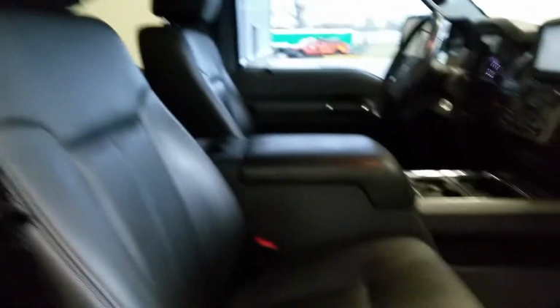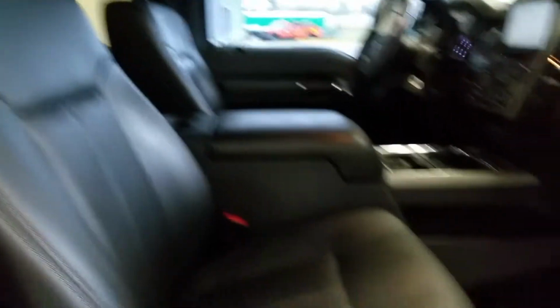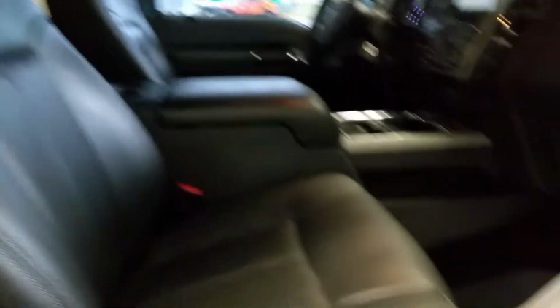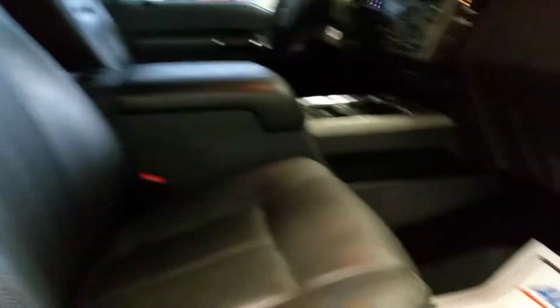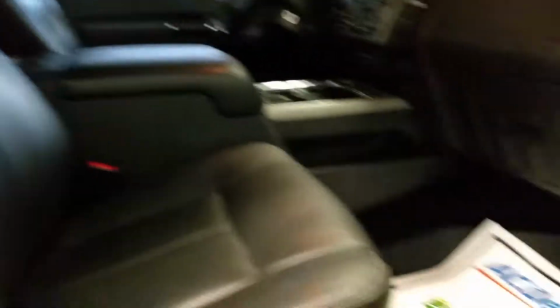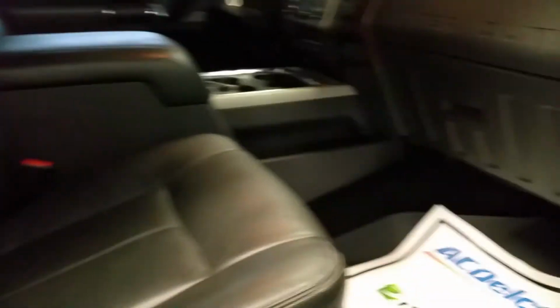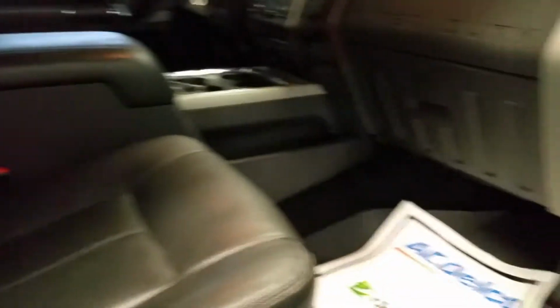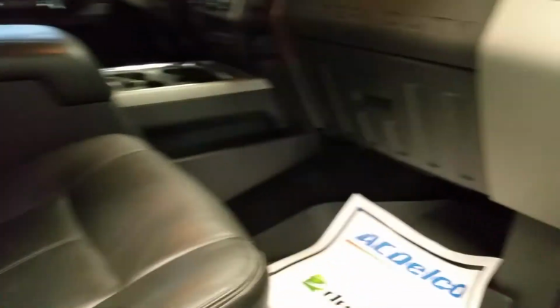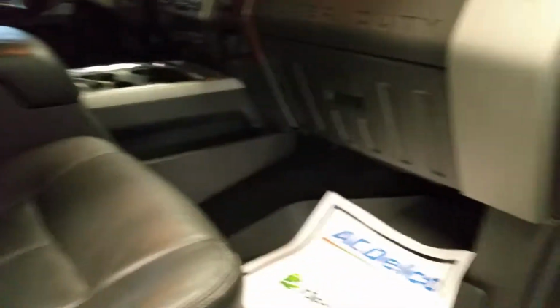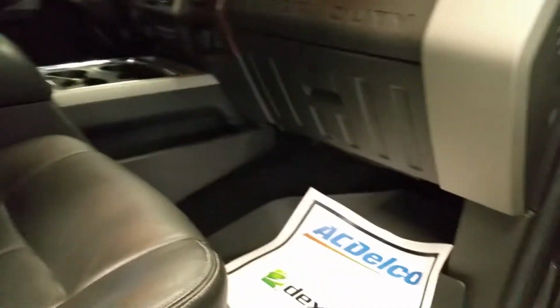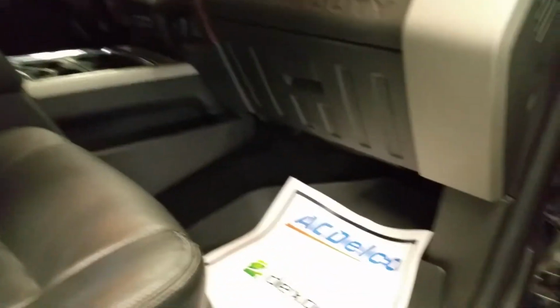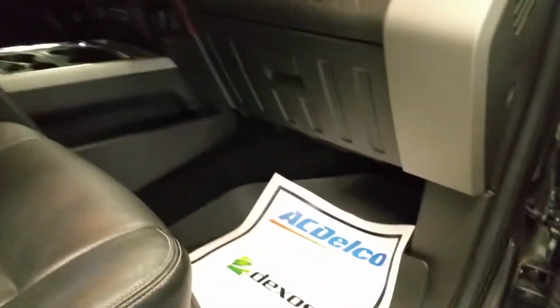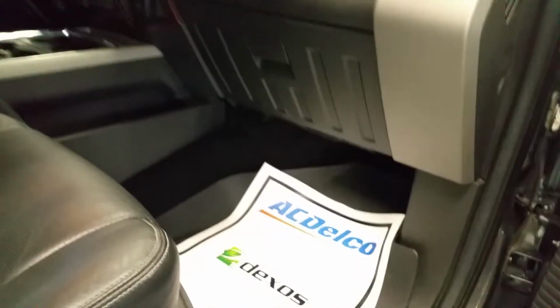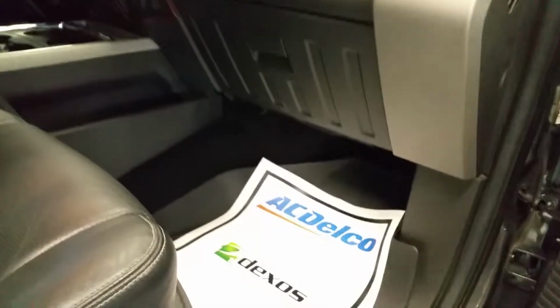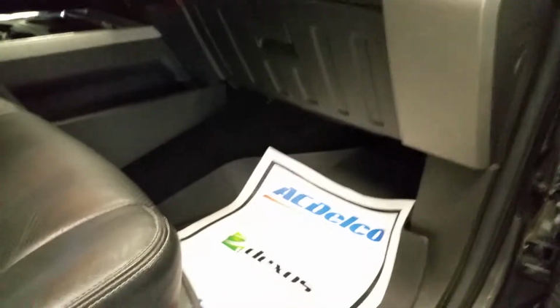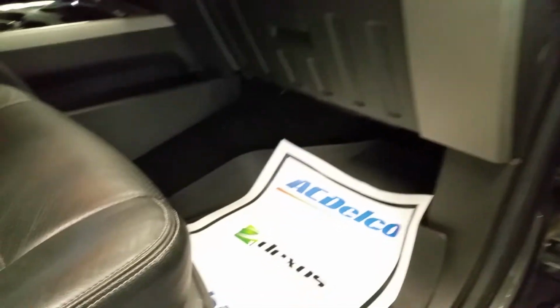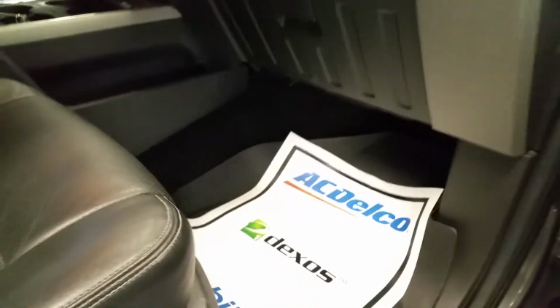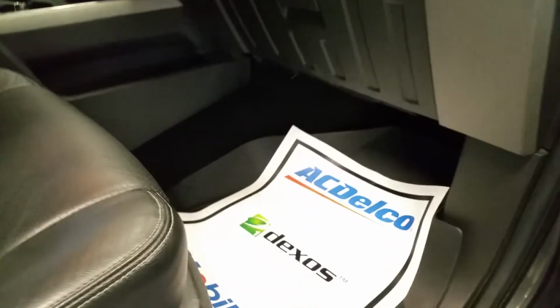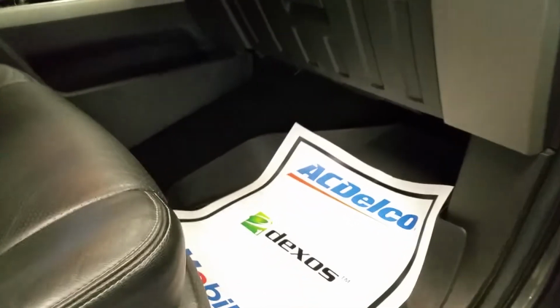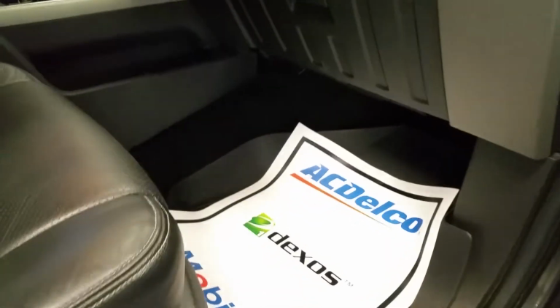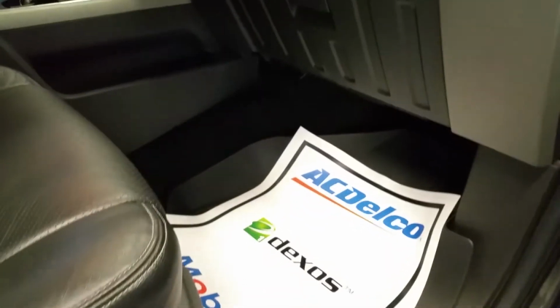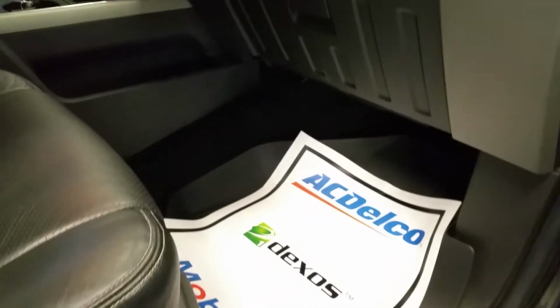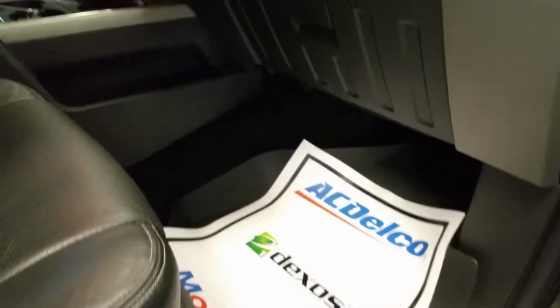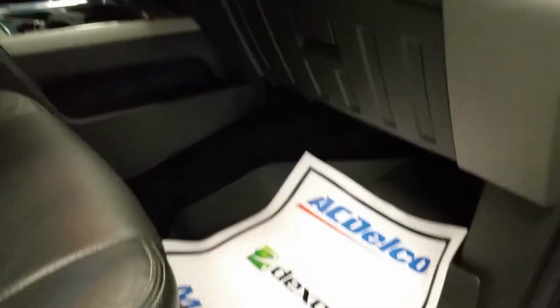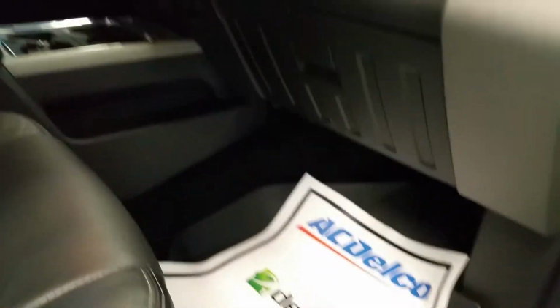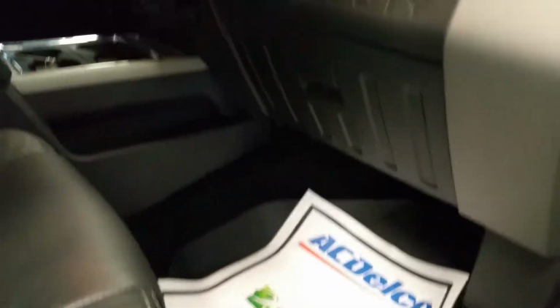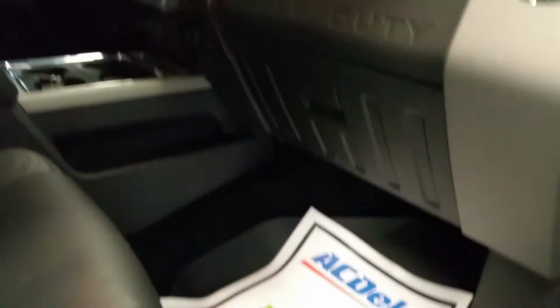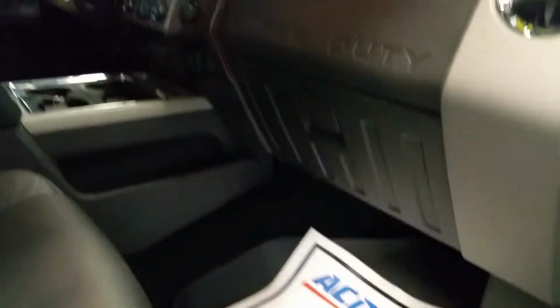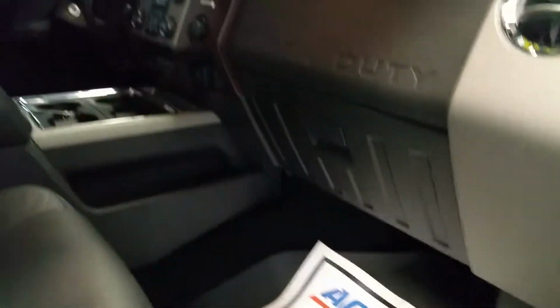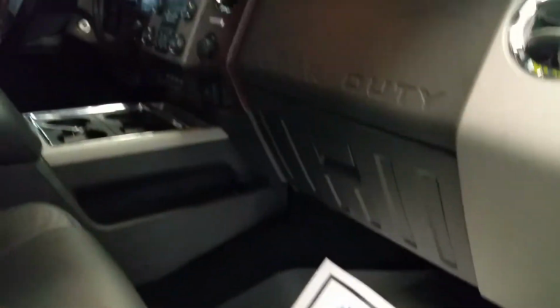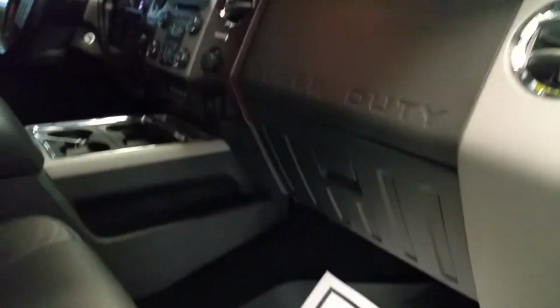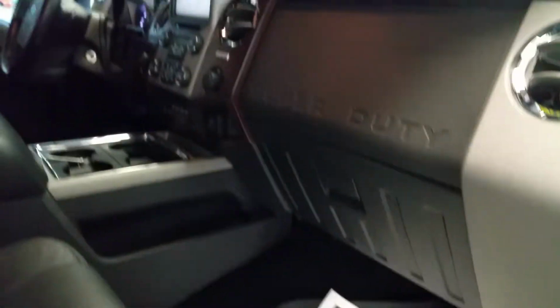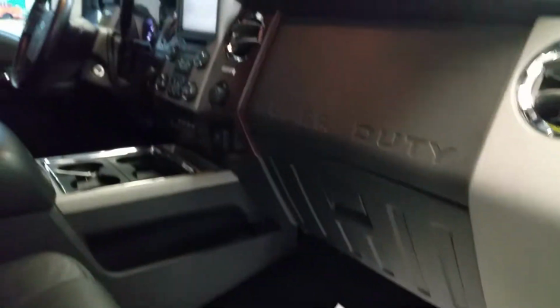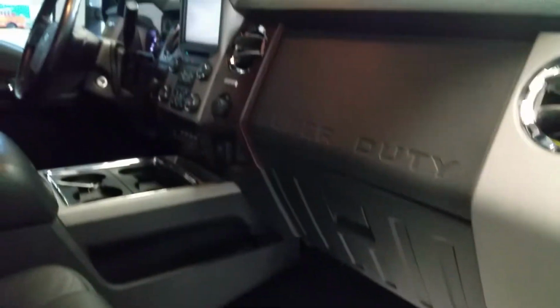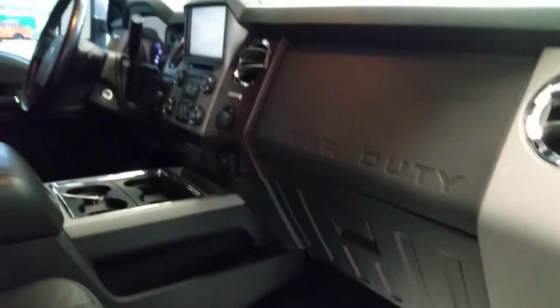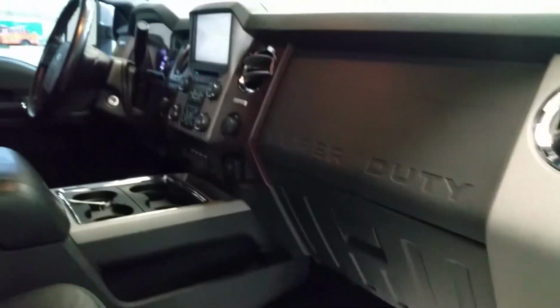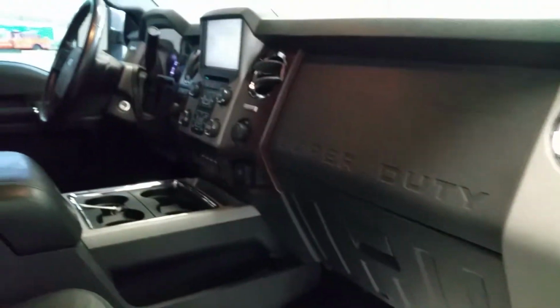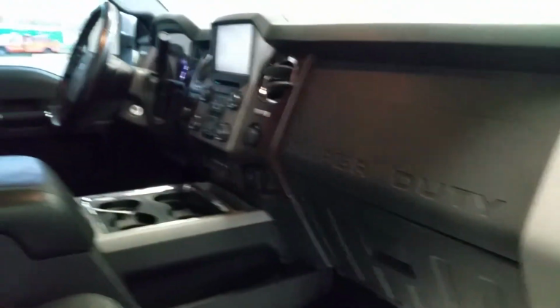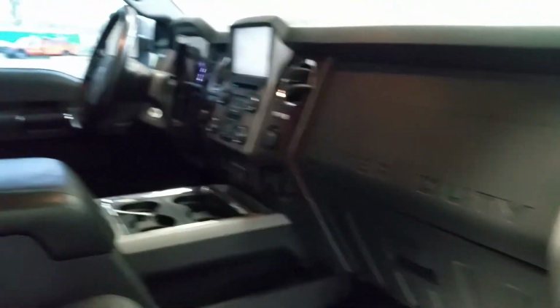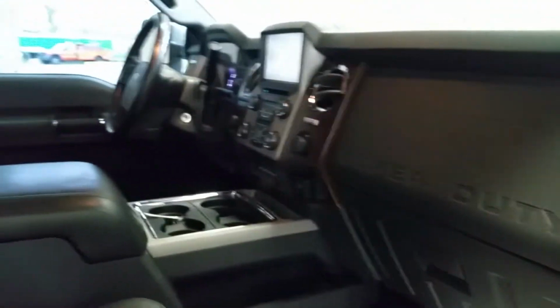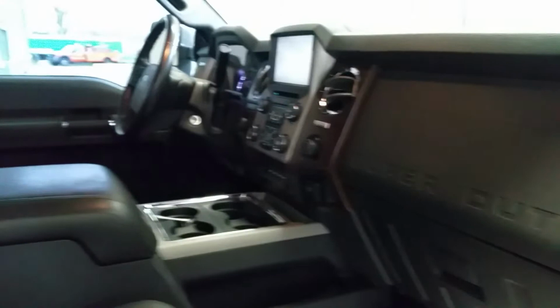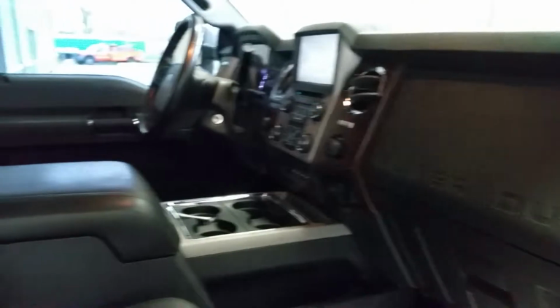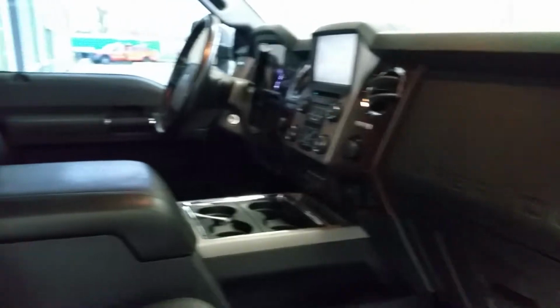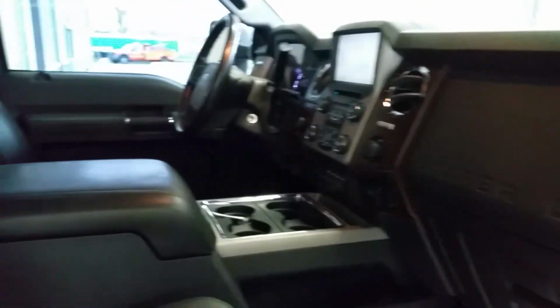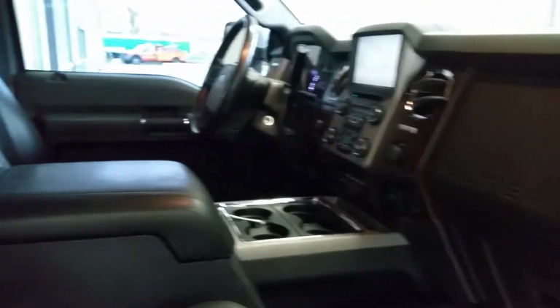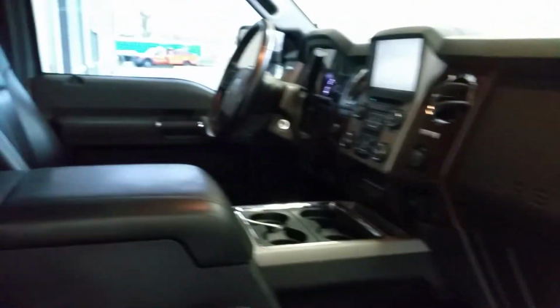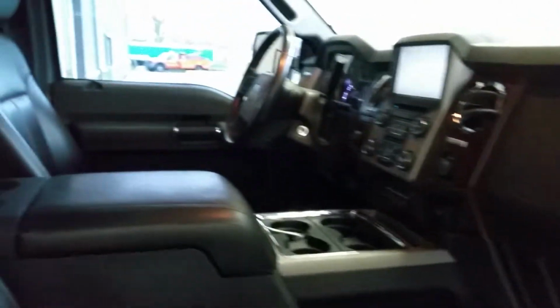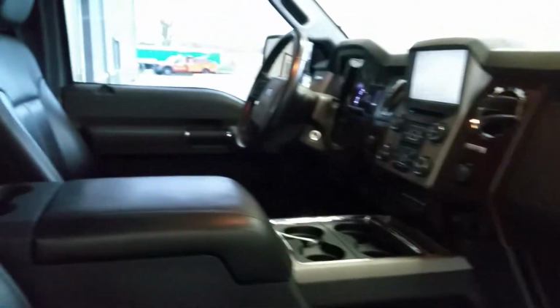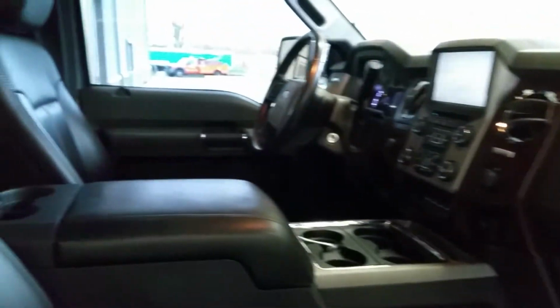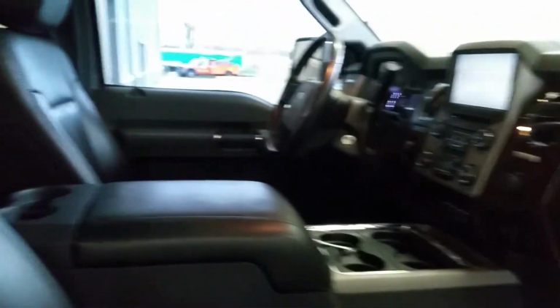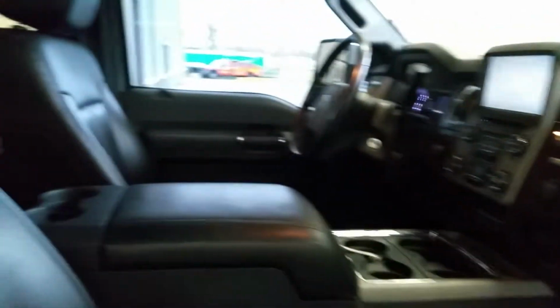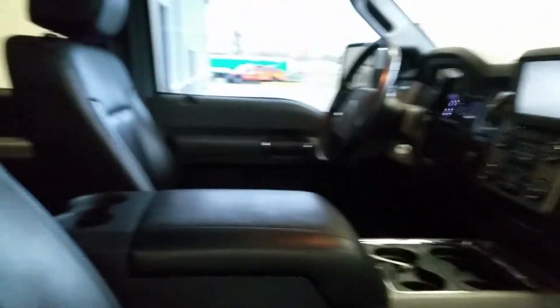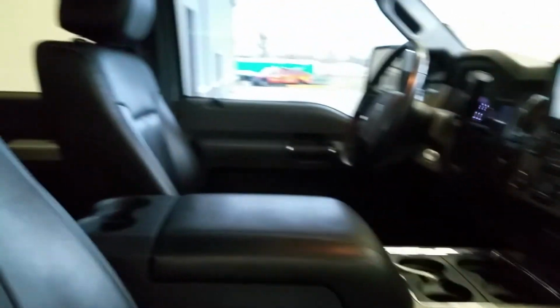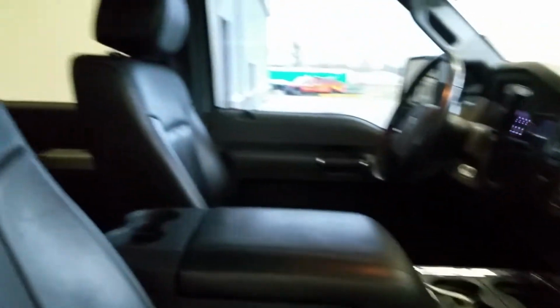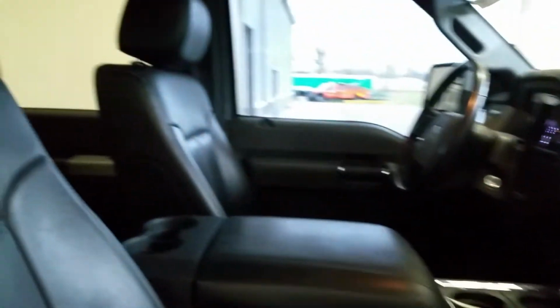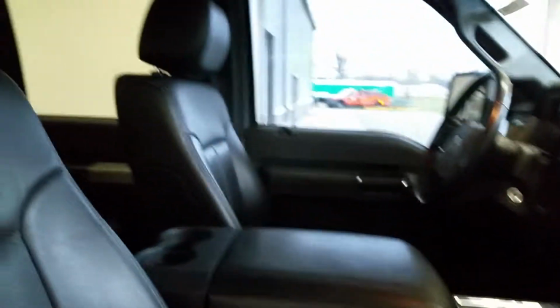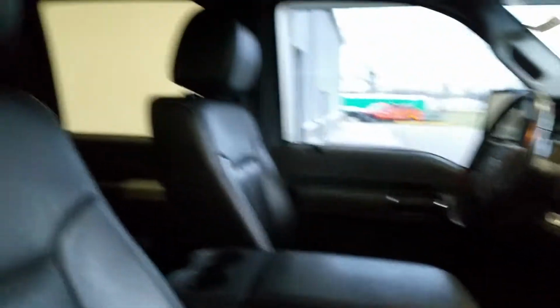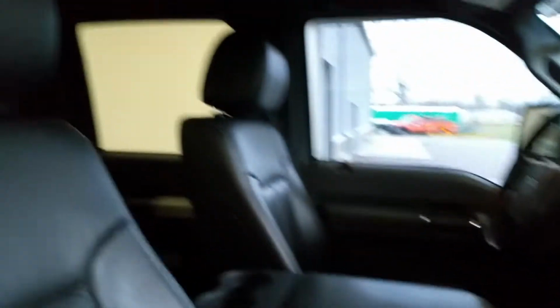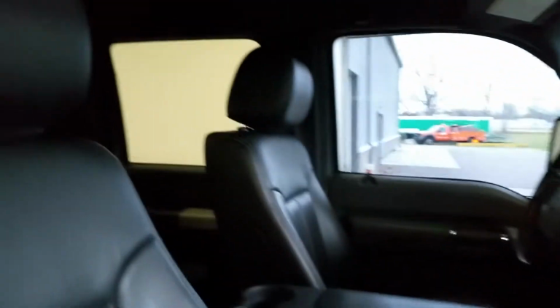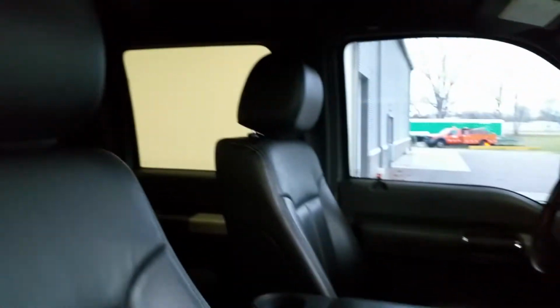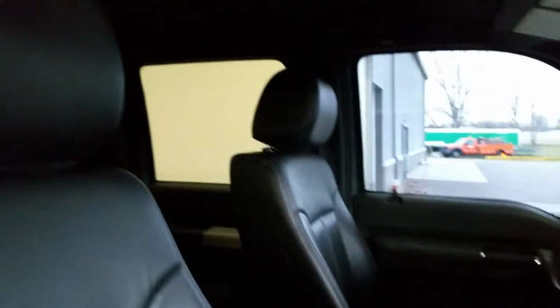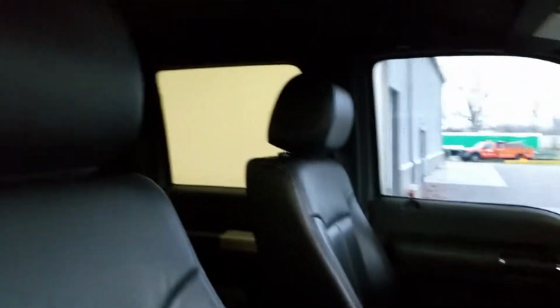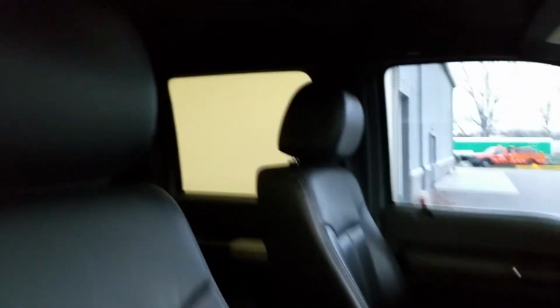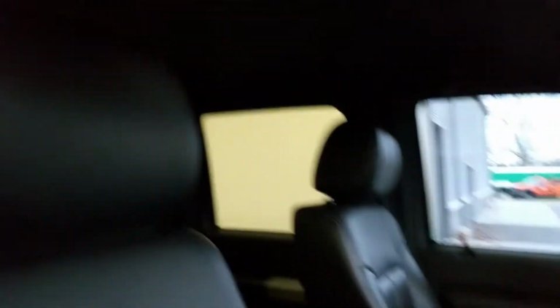Once again, the interior of the vehicle is very clean. Only has 41,000 miles on it.